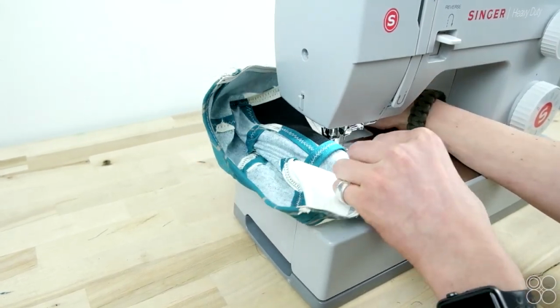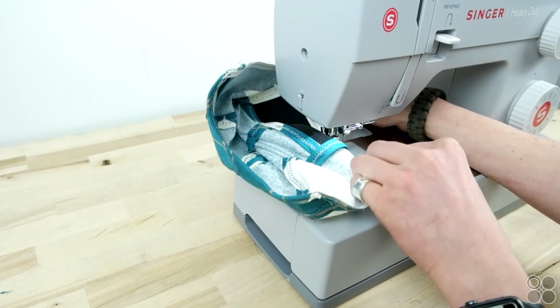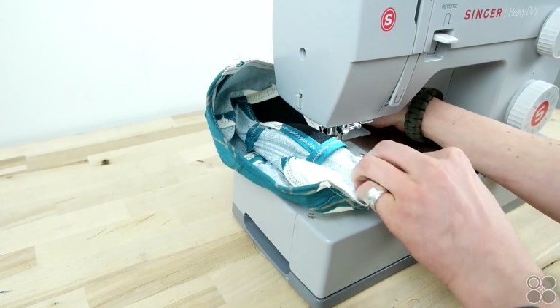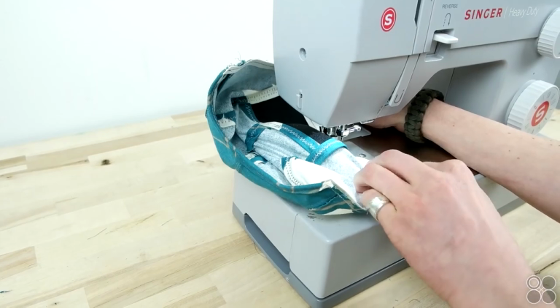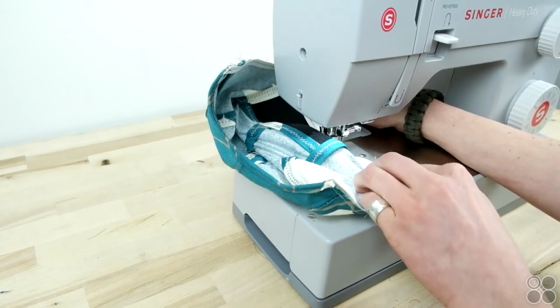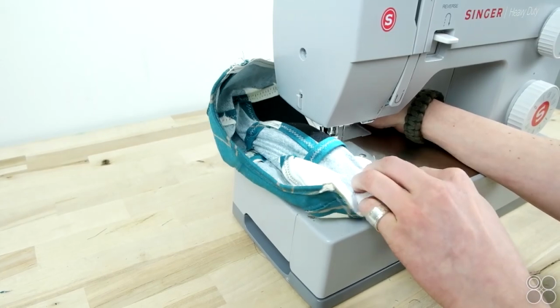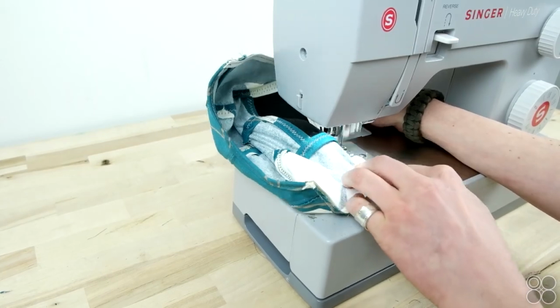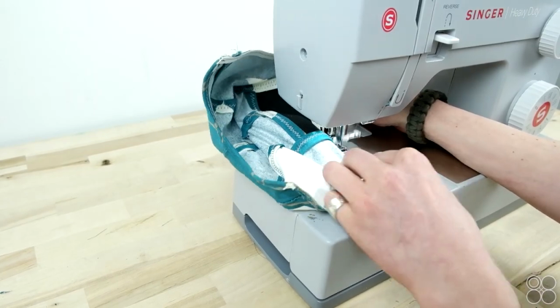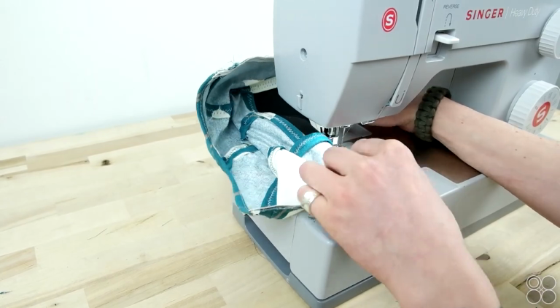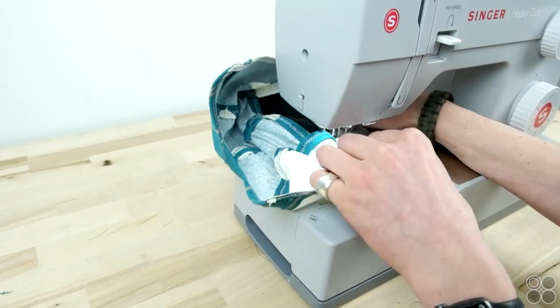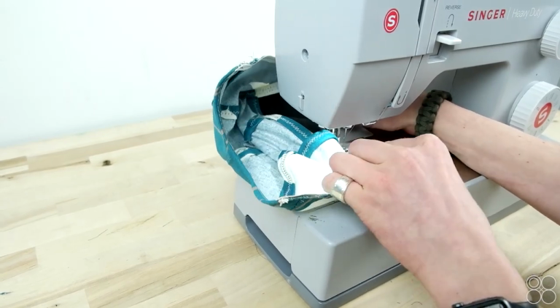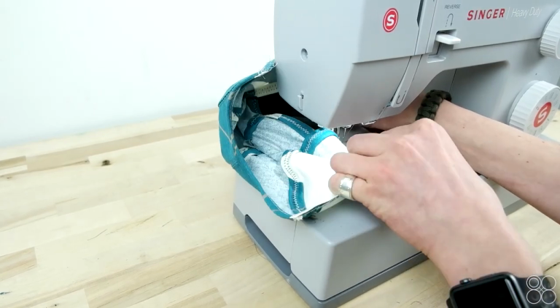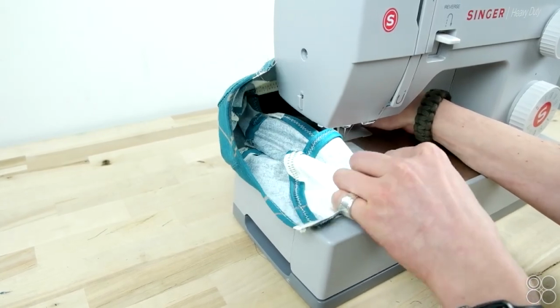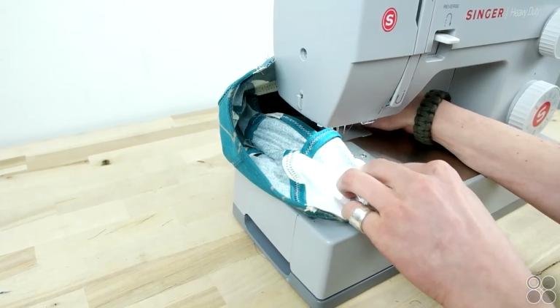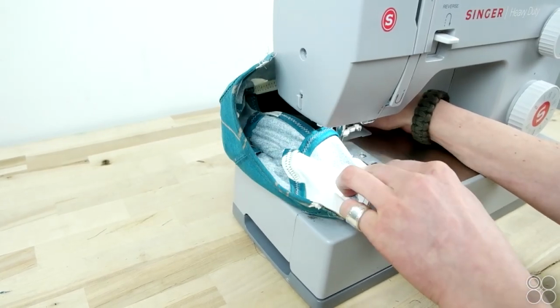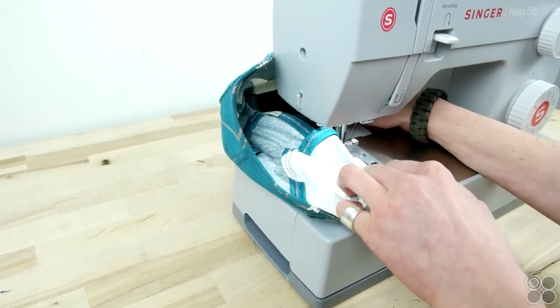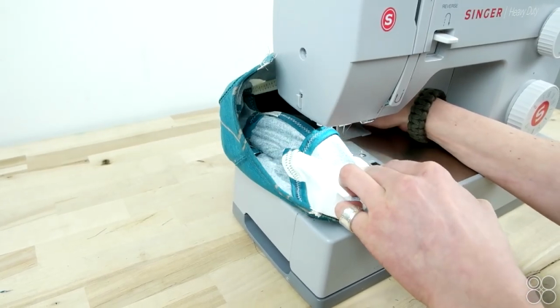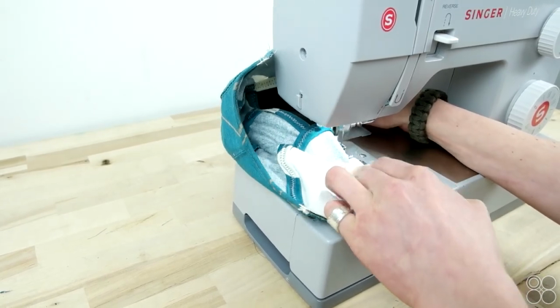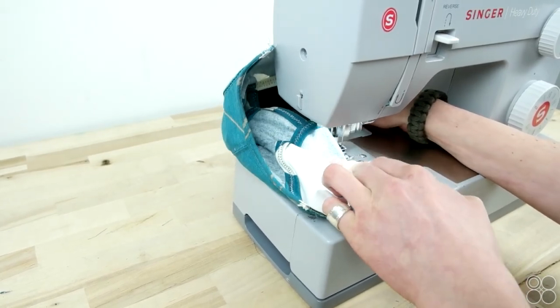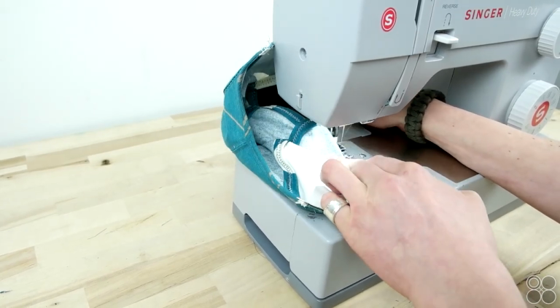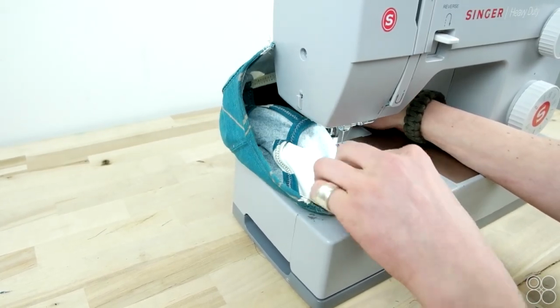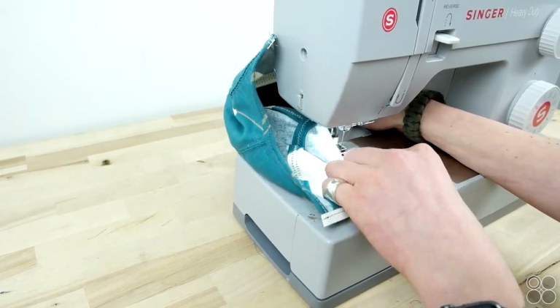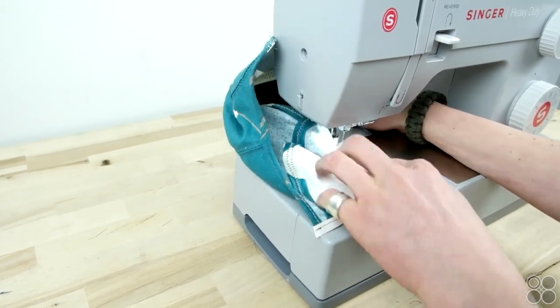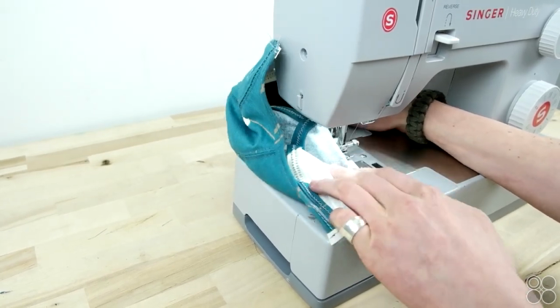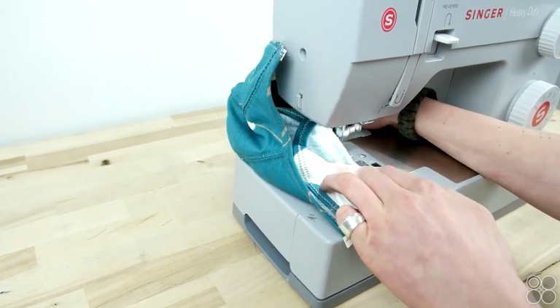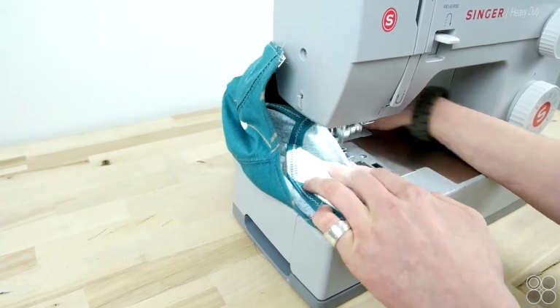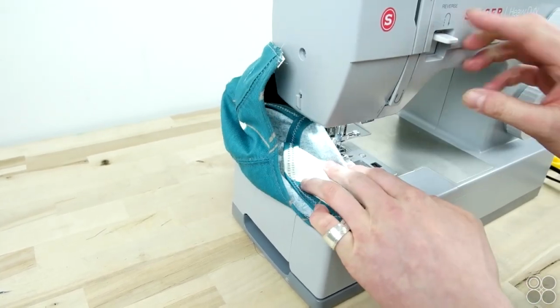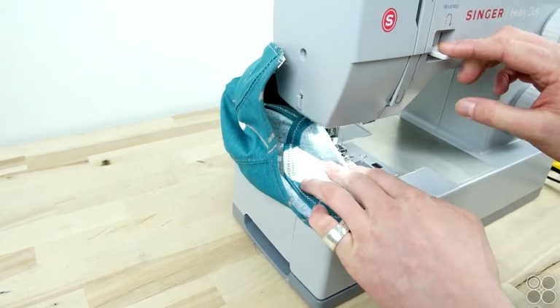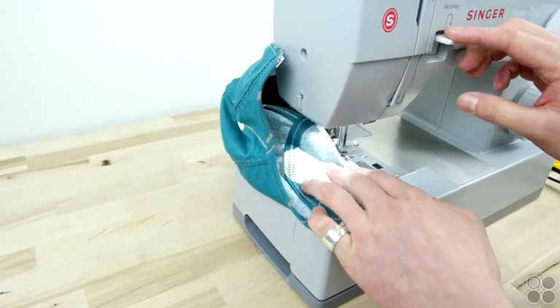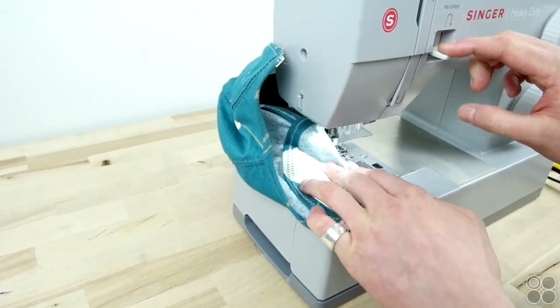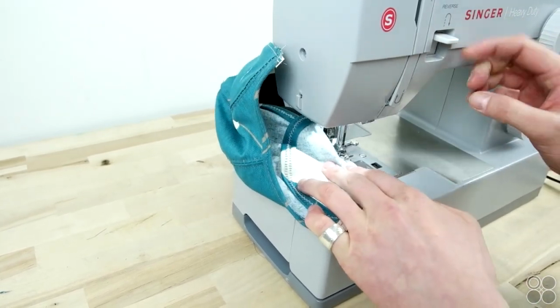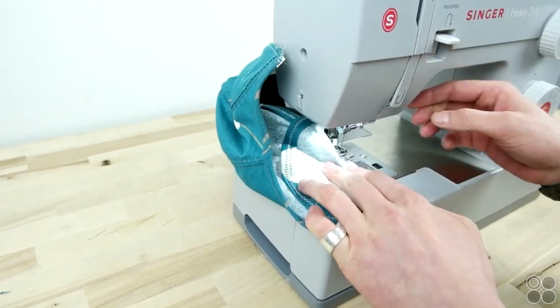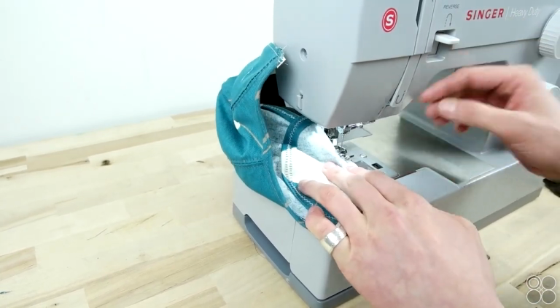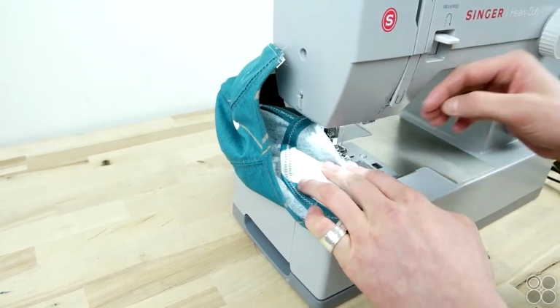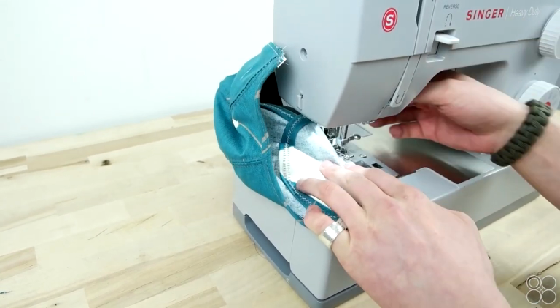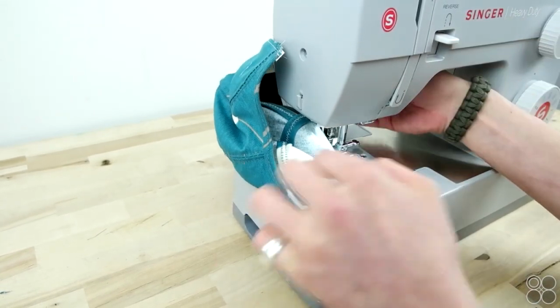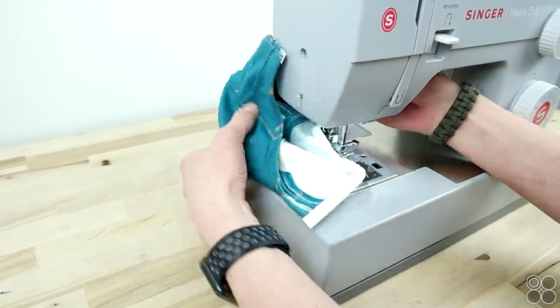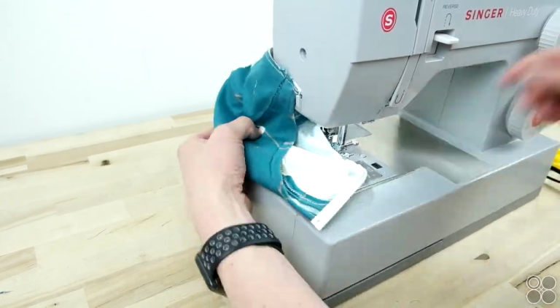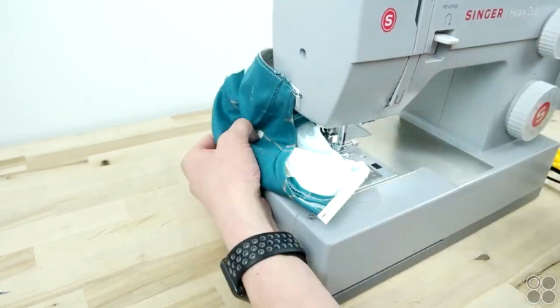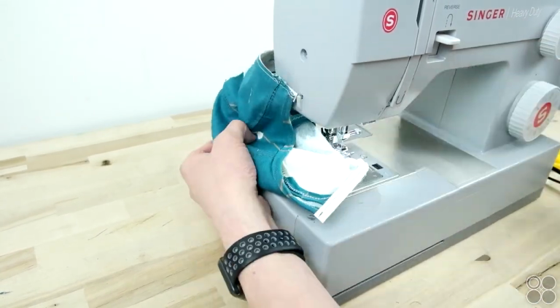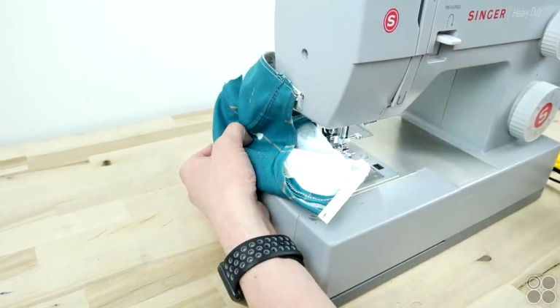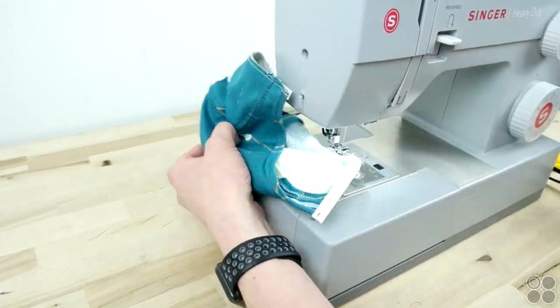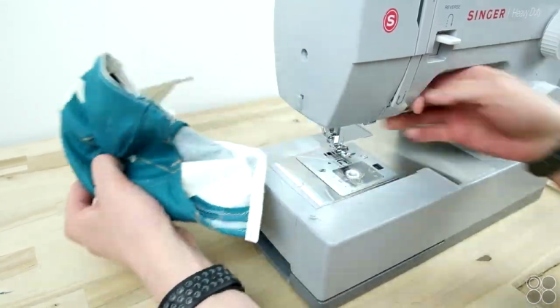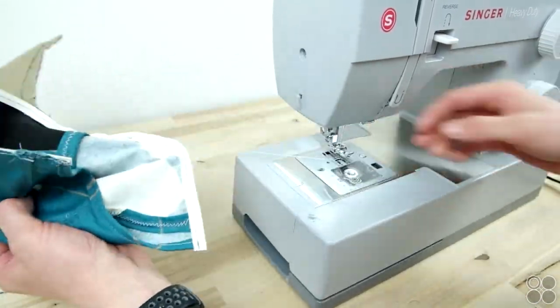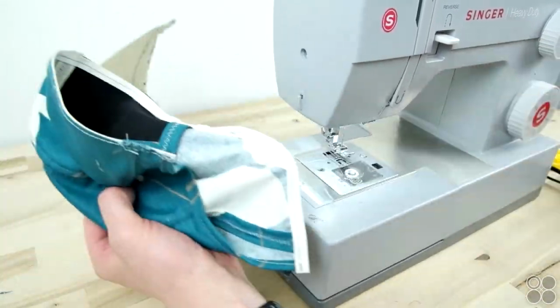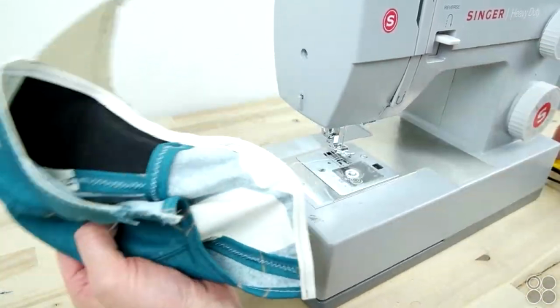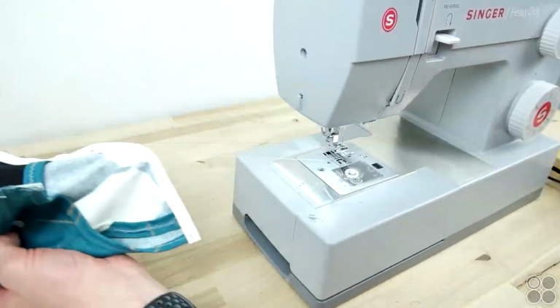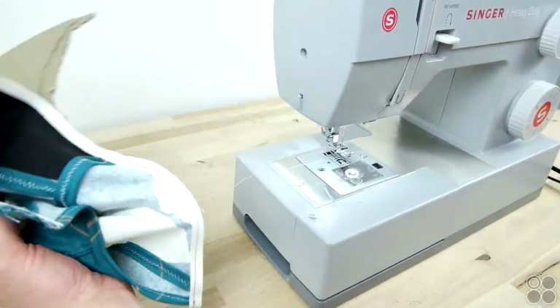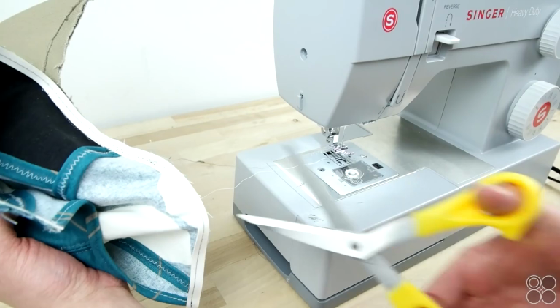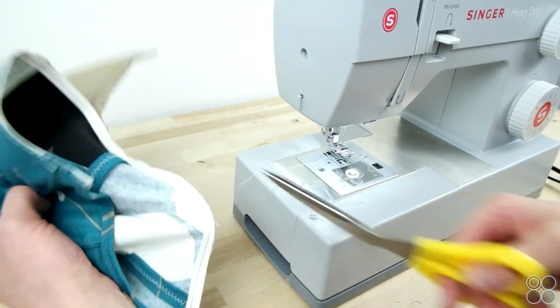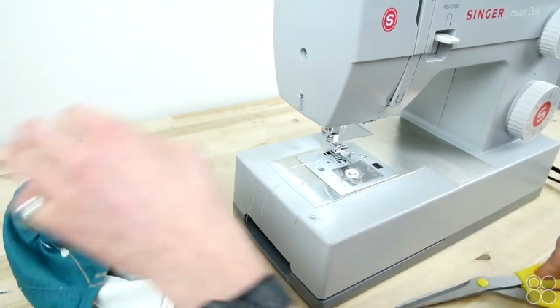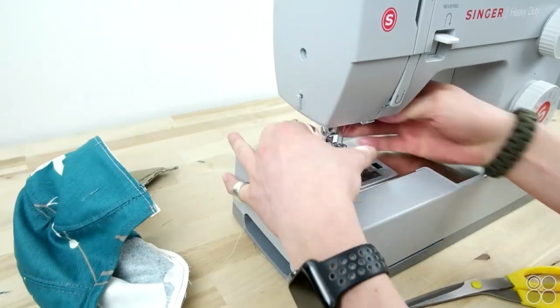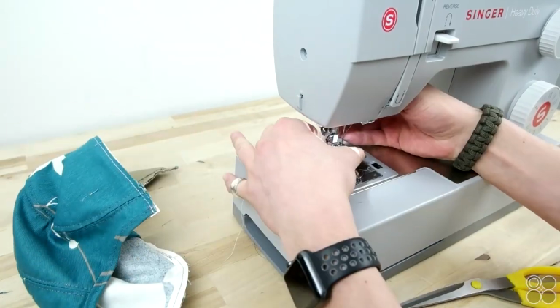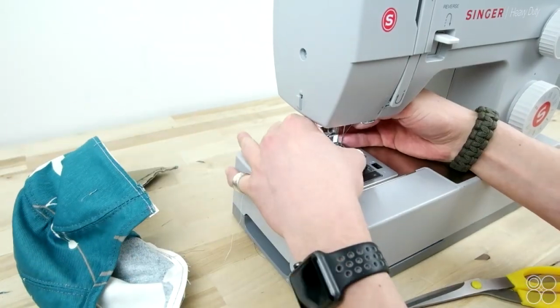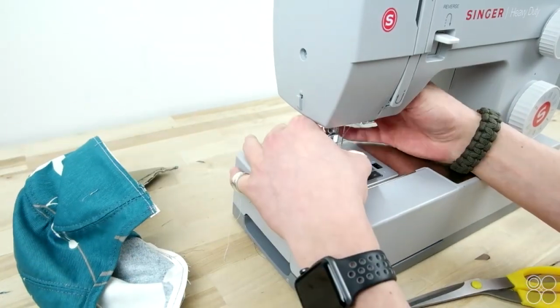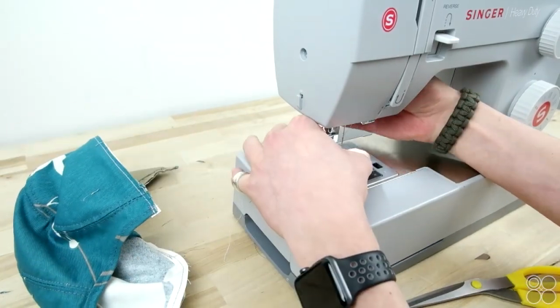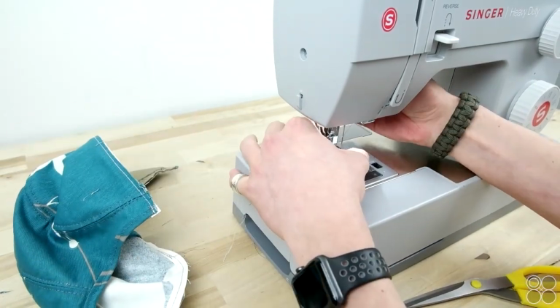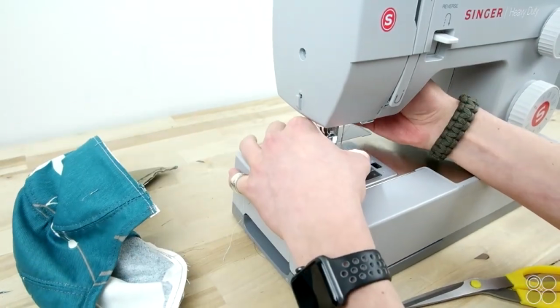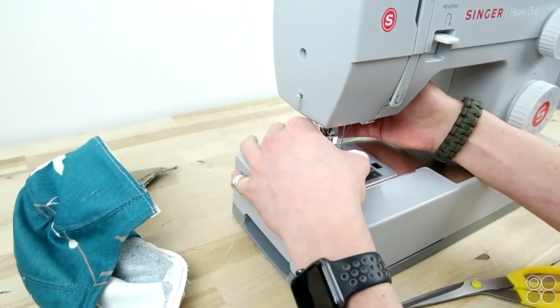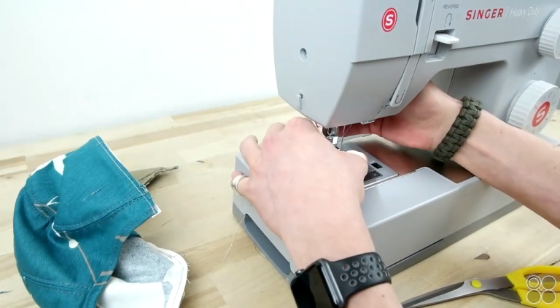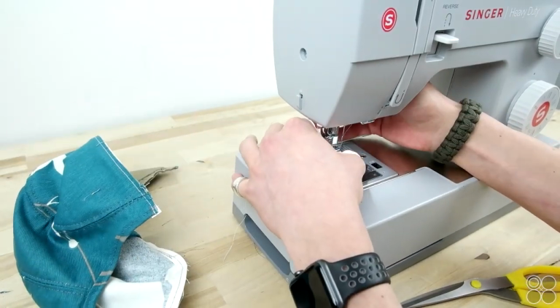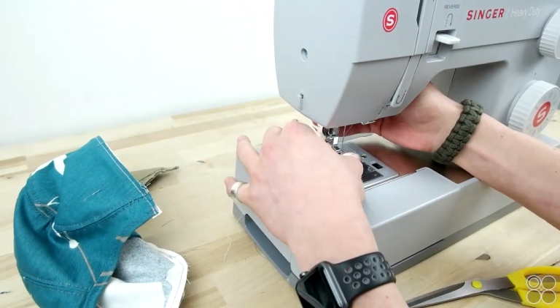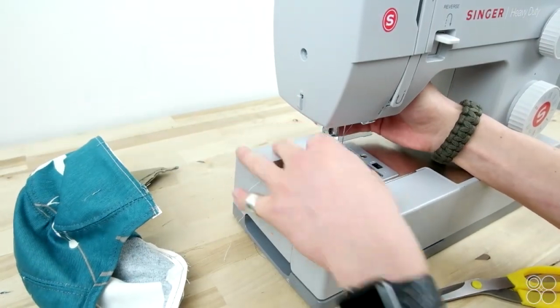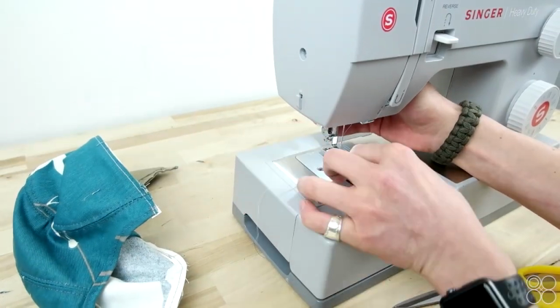Take your time, keep working around — it's going to be a little bit tricky — but after a few times doing this, it becomes super easy.